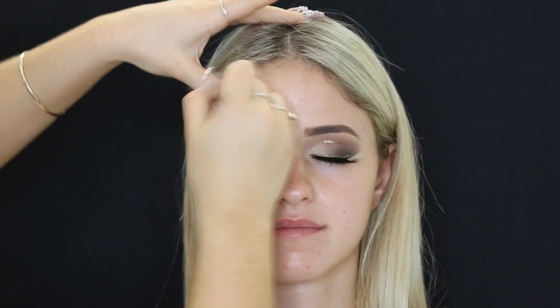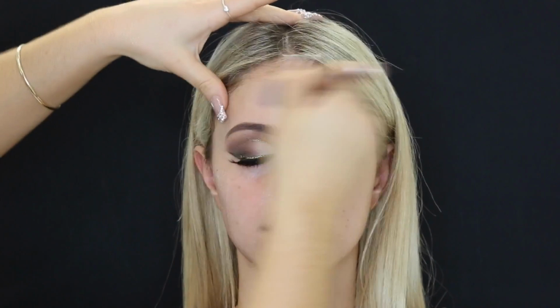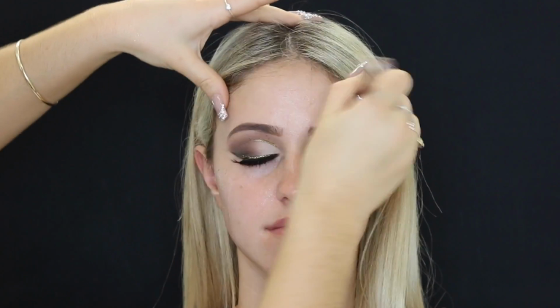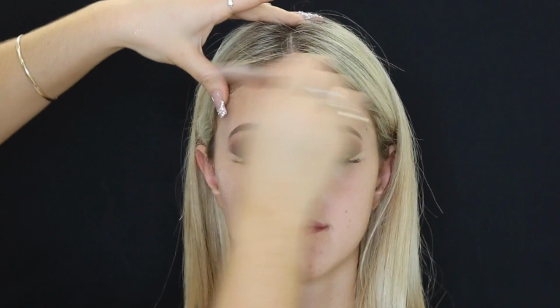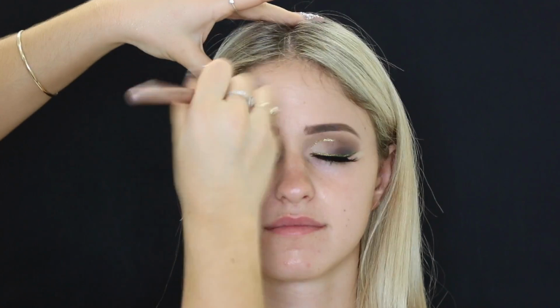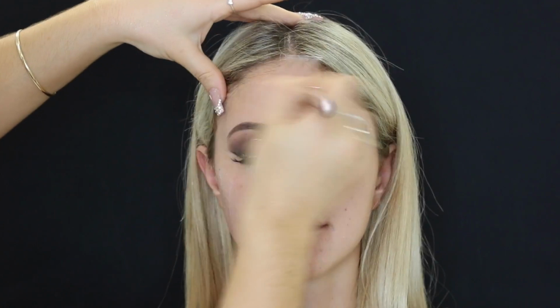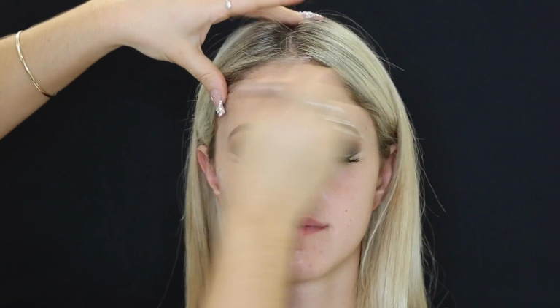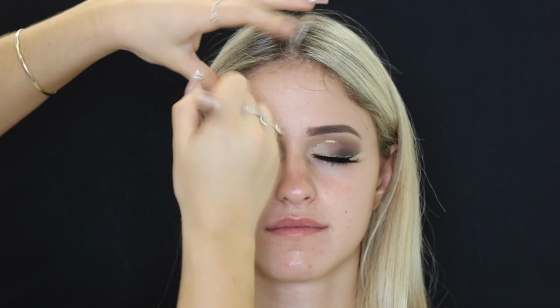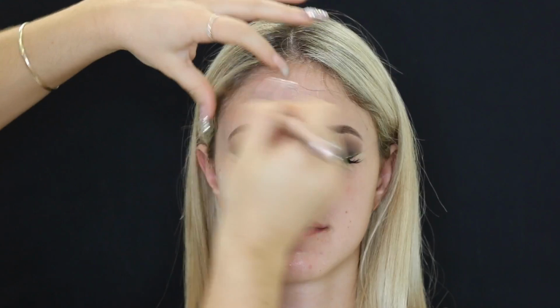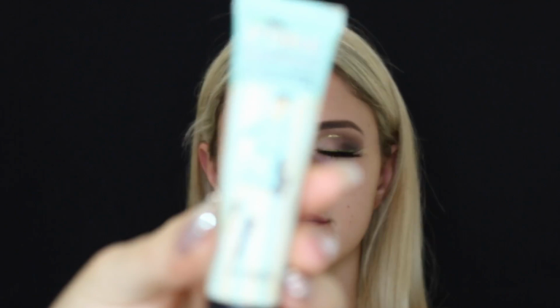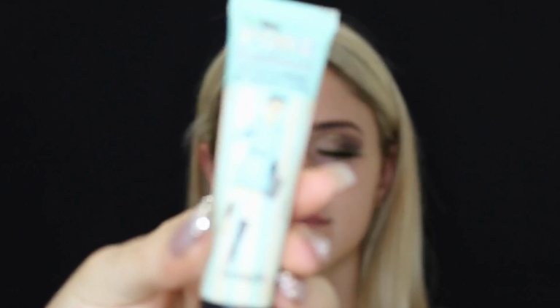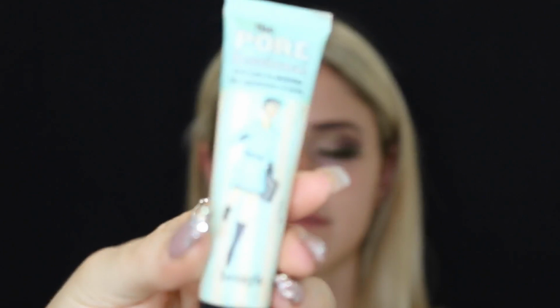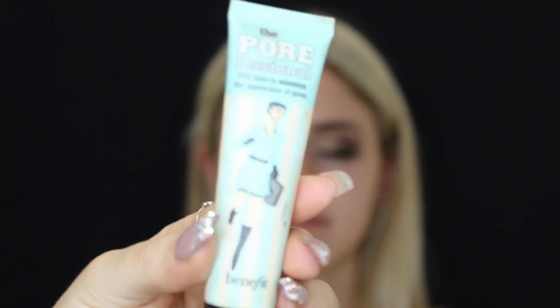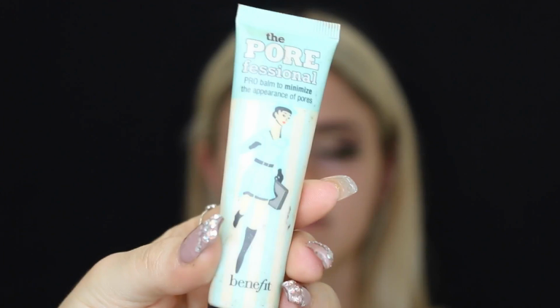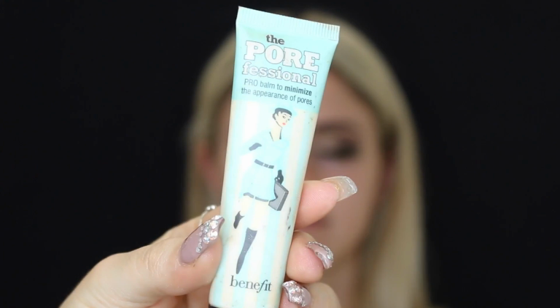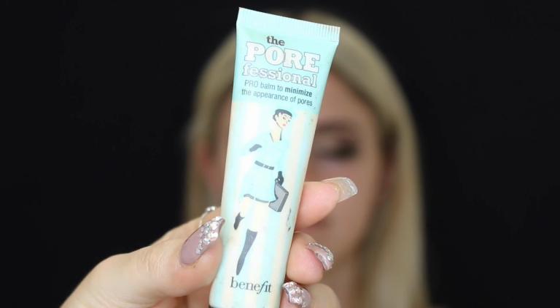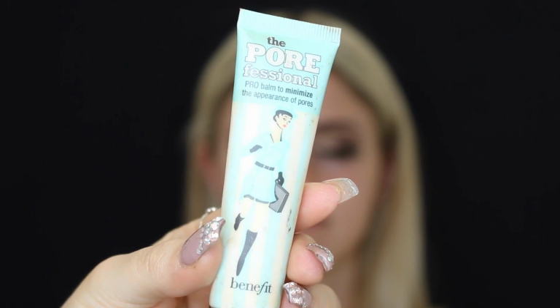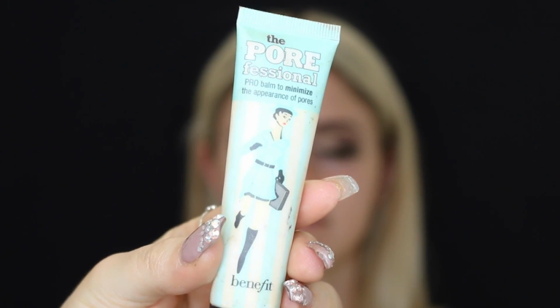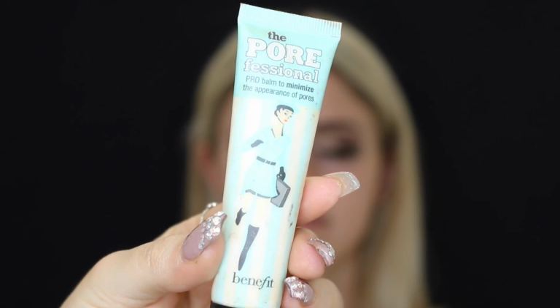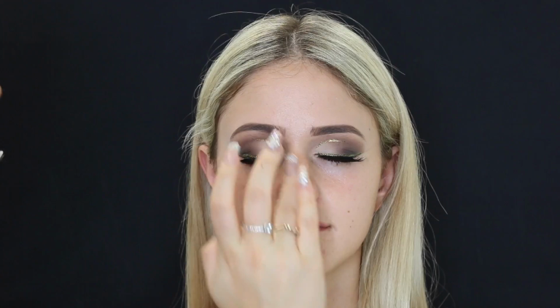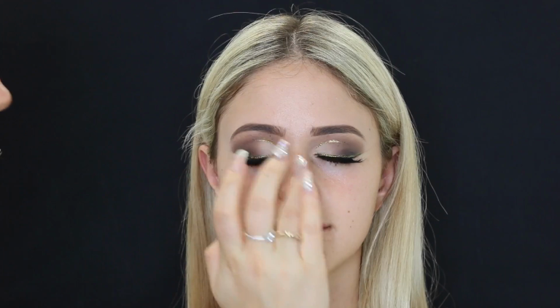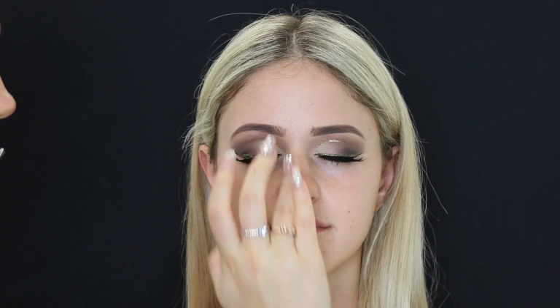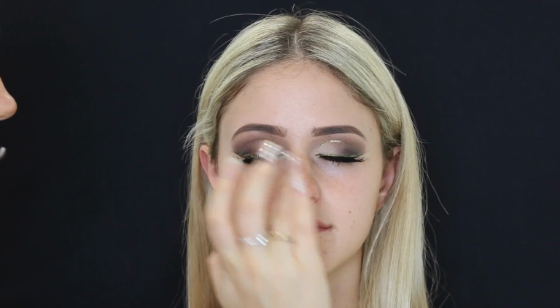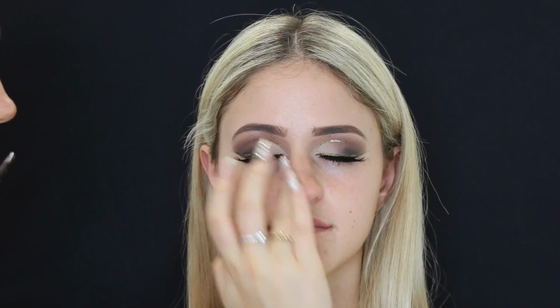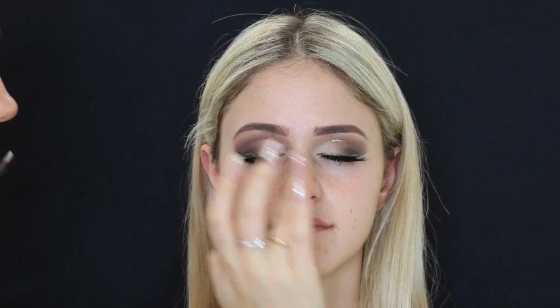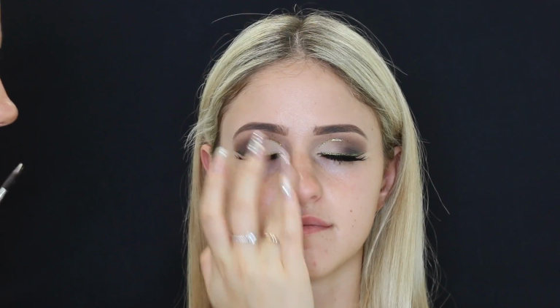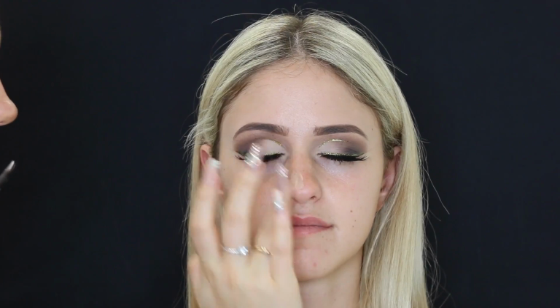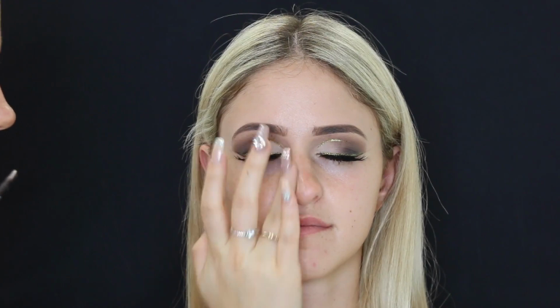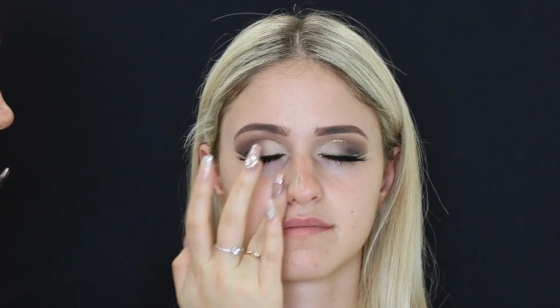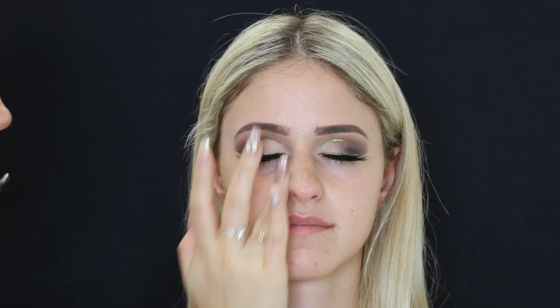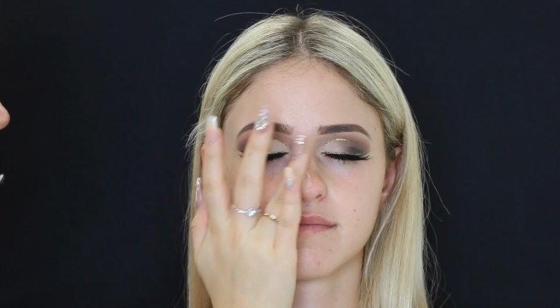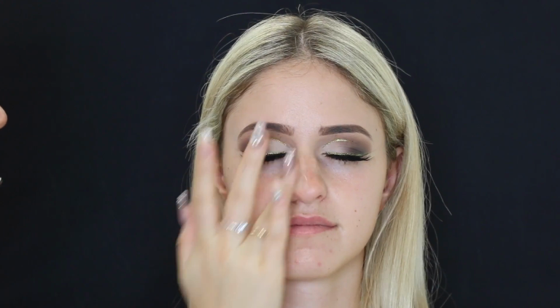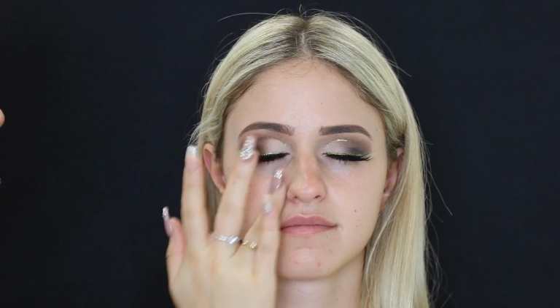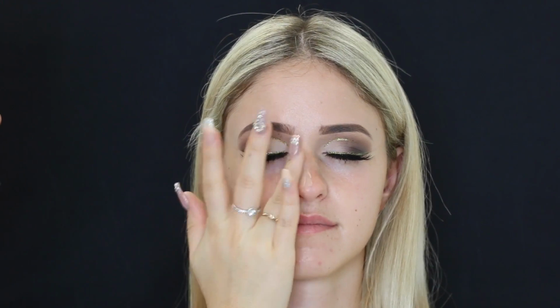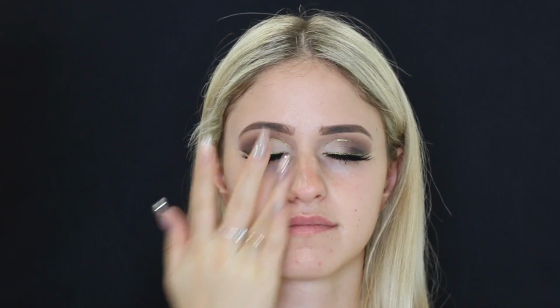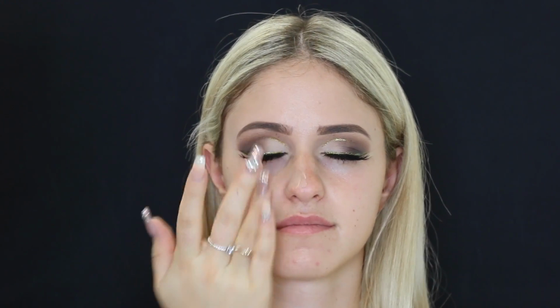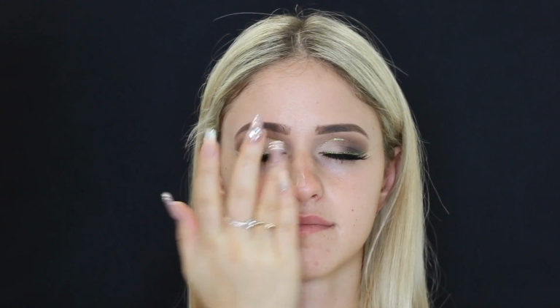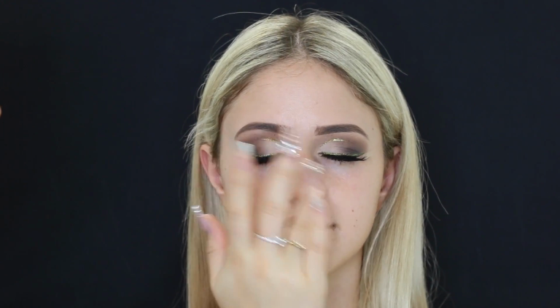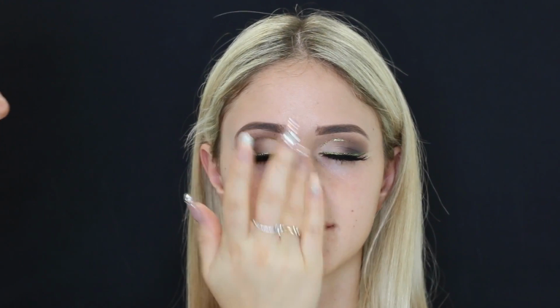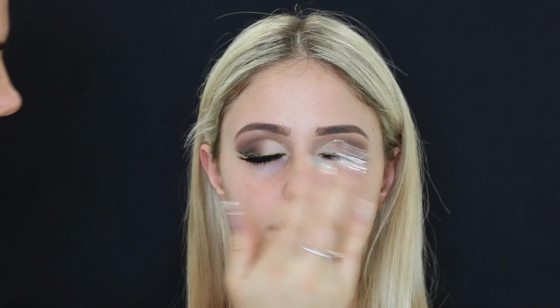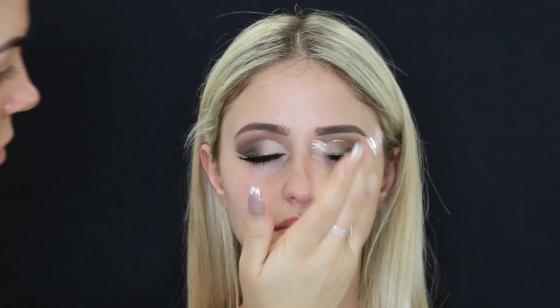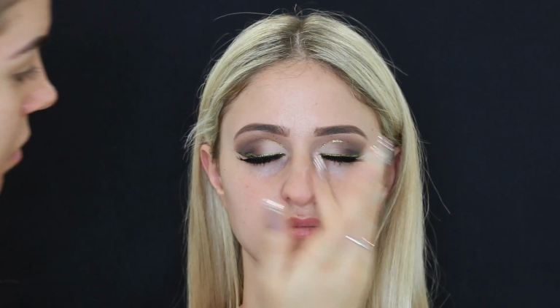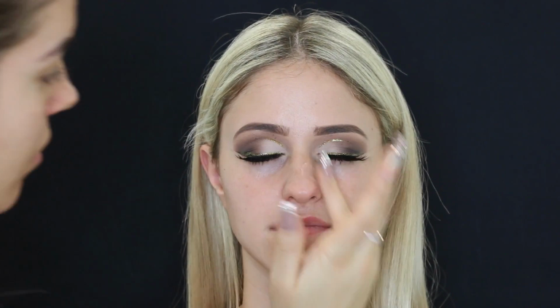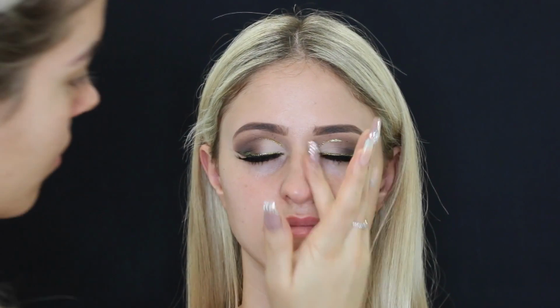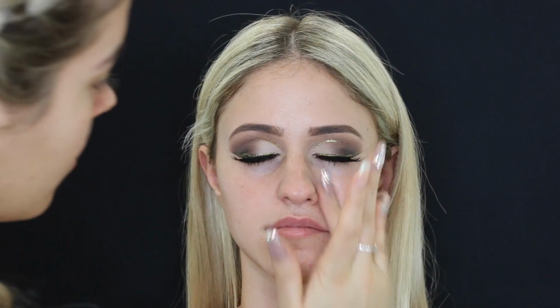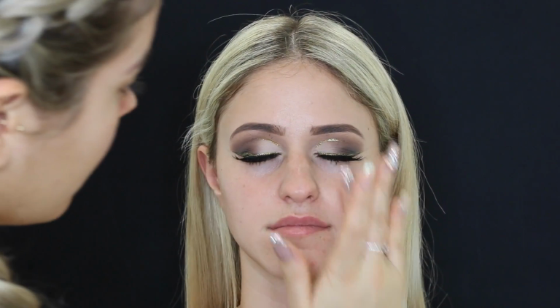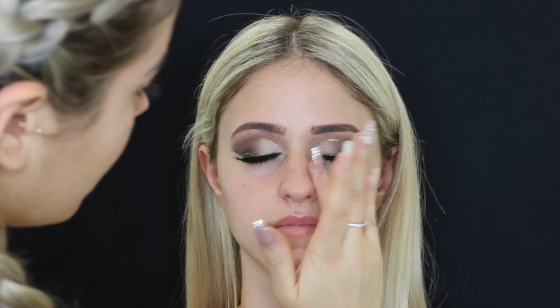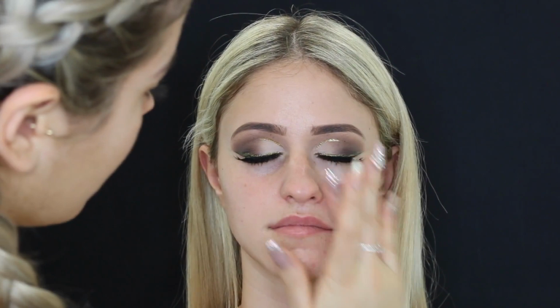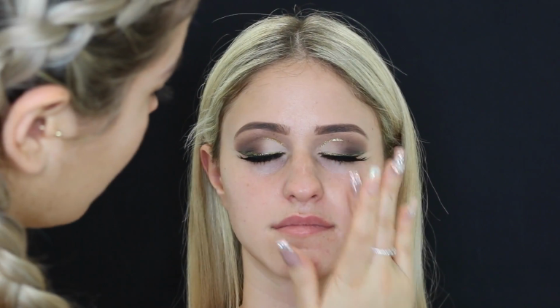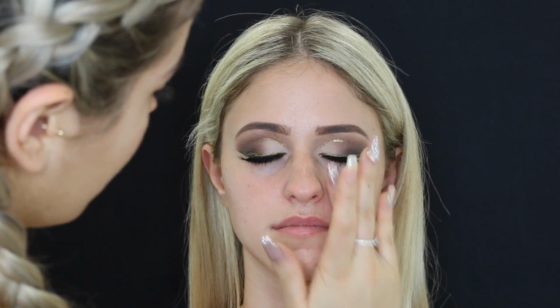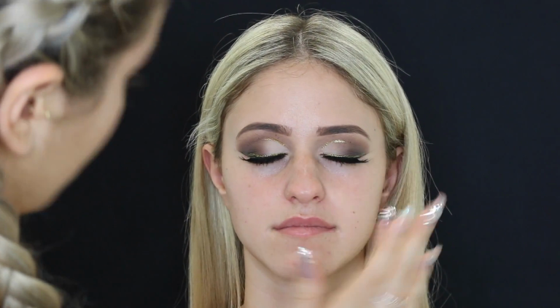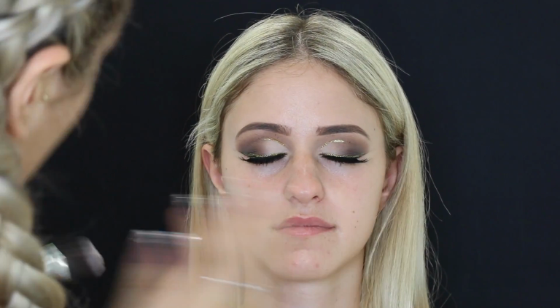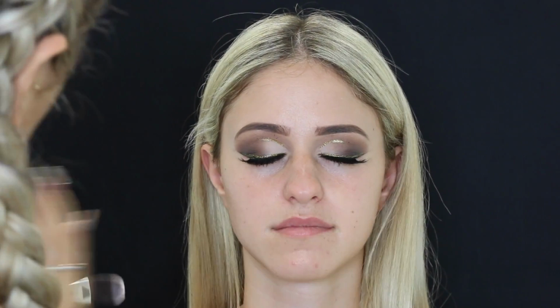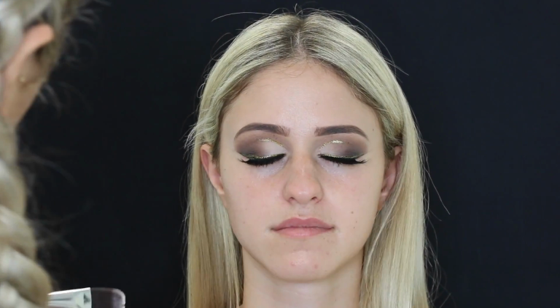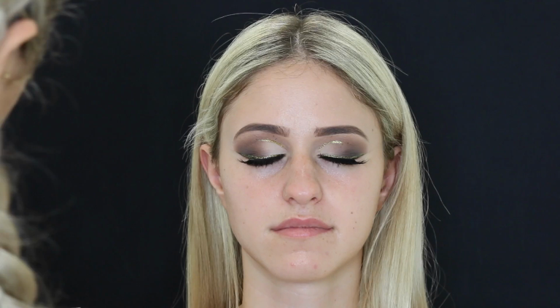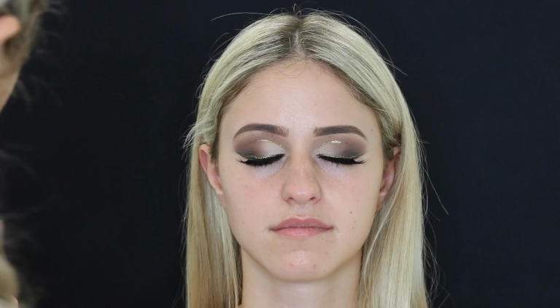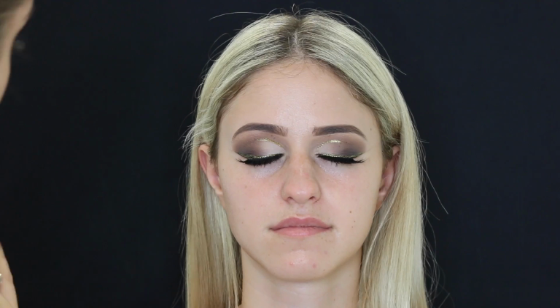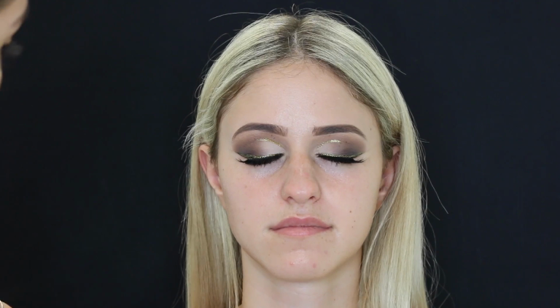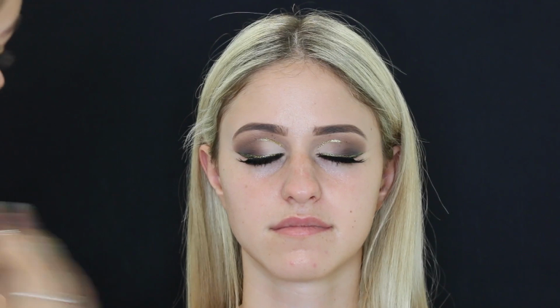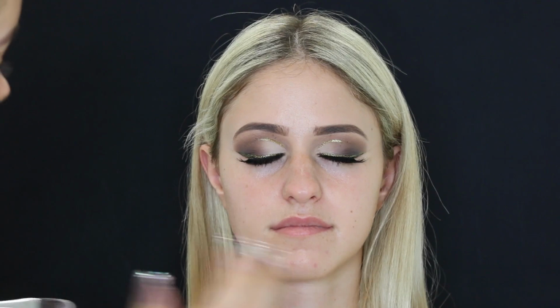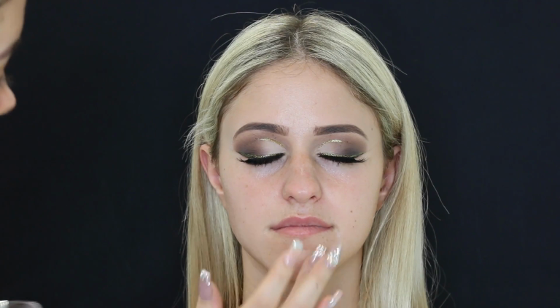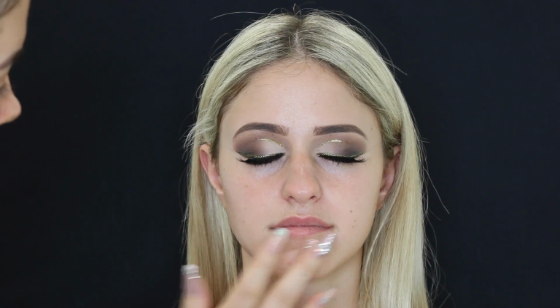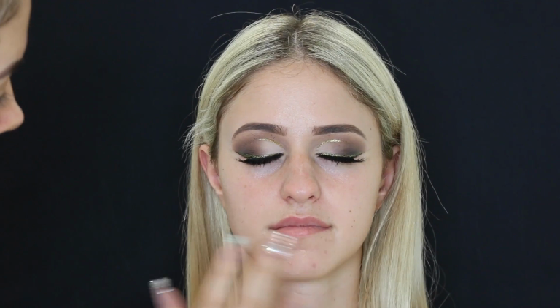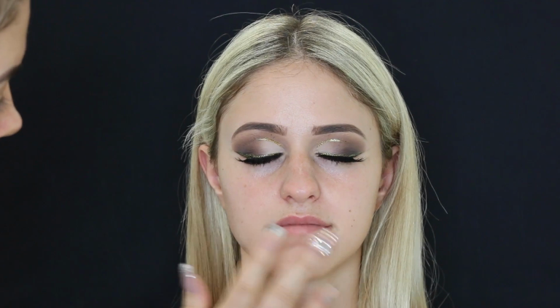Then onto face — I'm just taking some moisturizer first and popping that all over, and then going in with the Benefit Porefessional and just popping that in the center of her face.